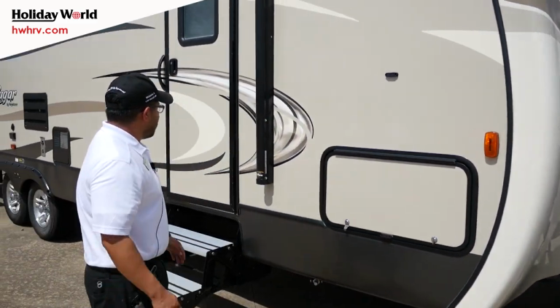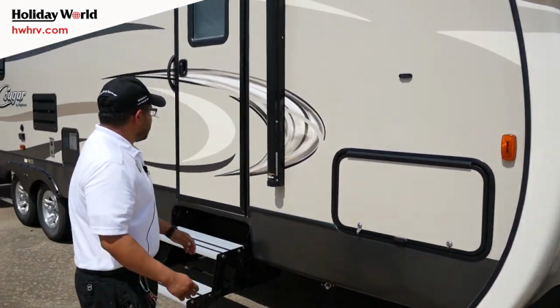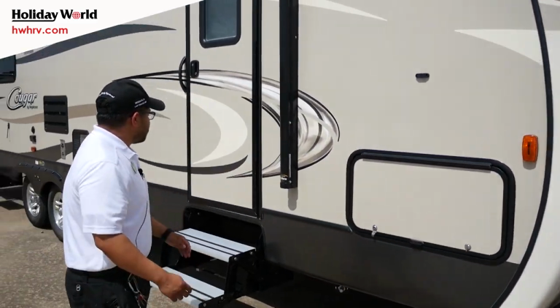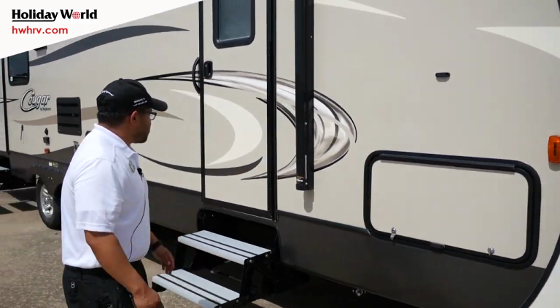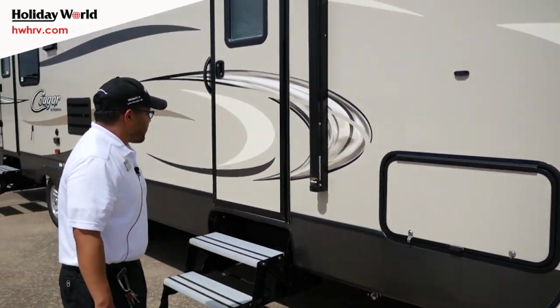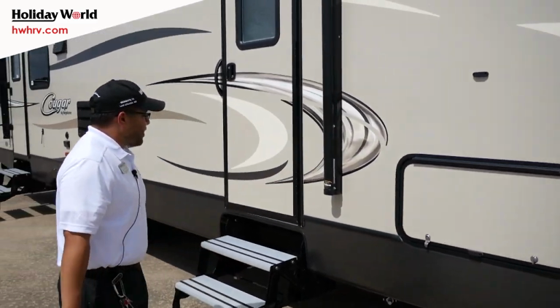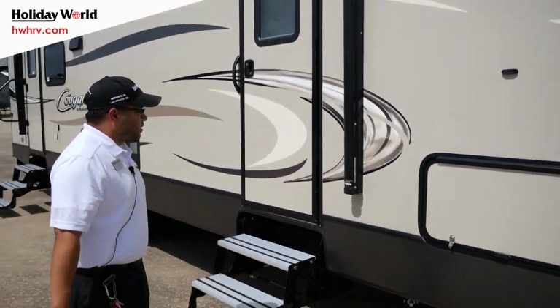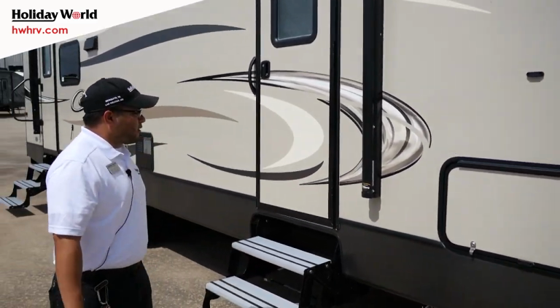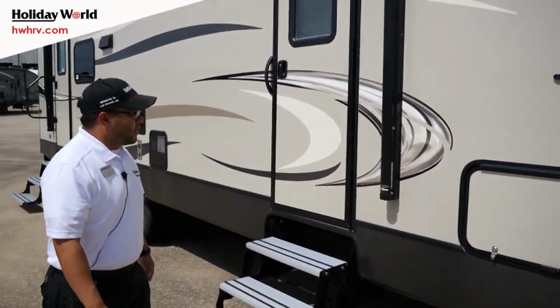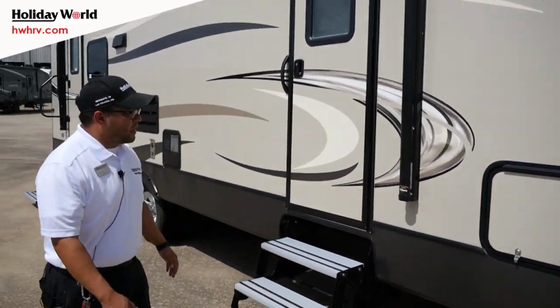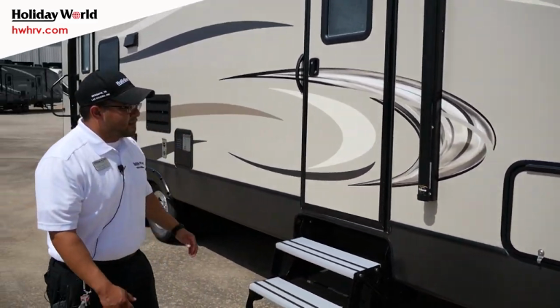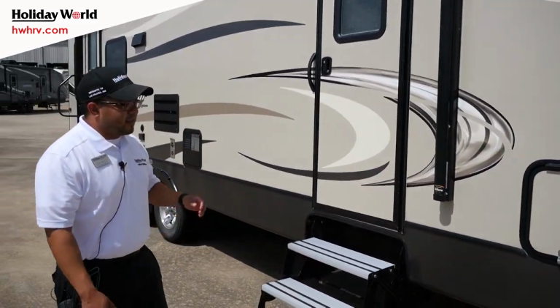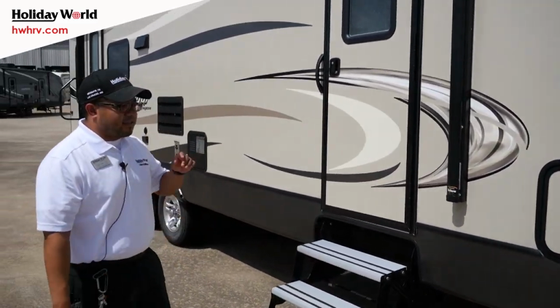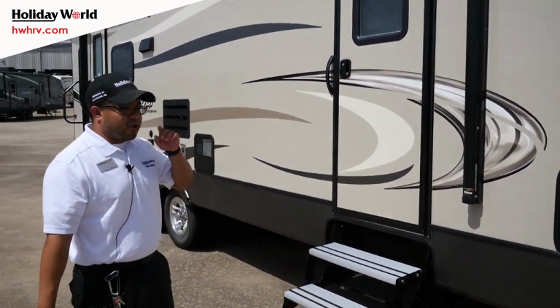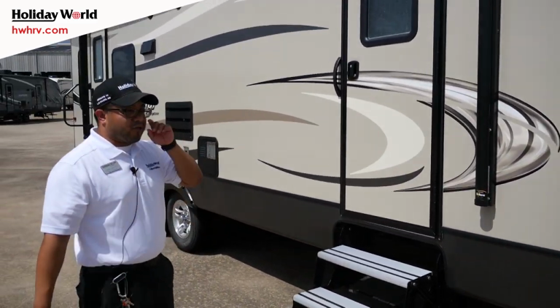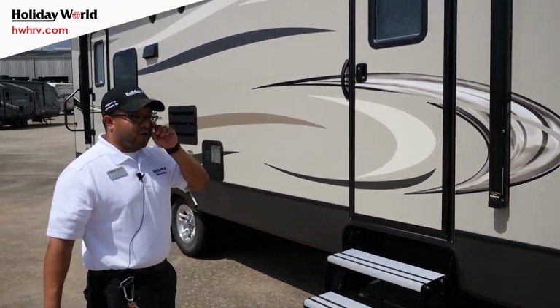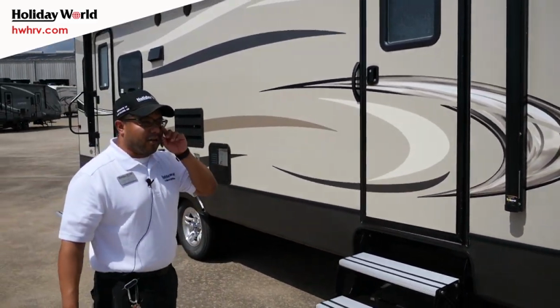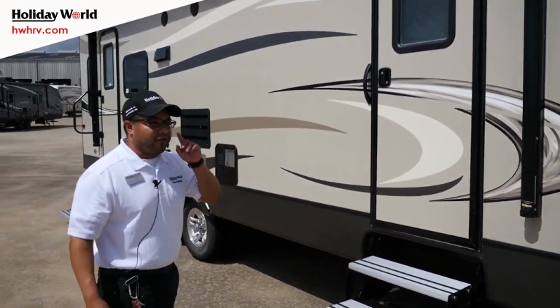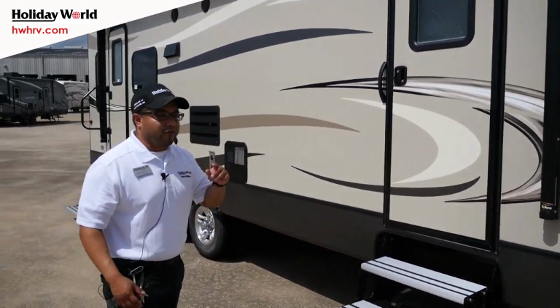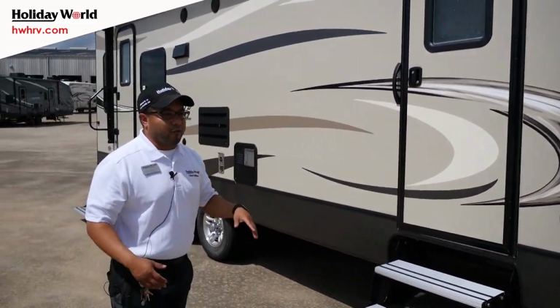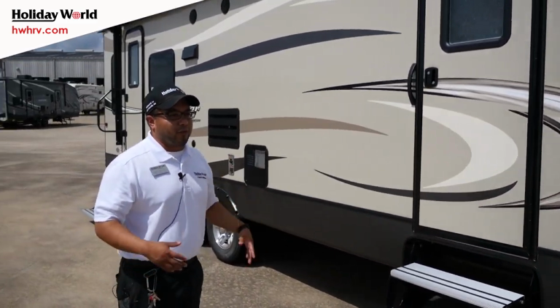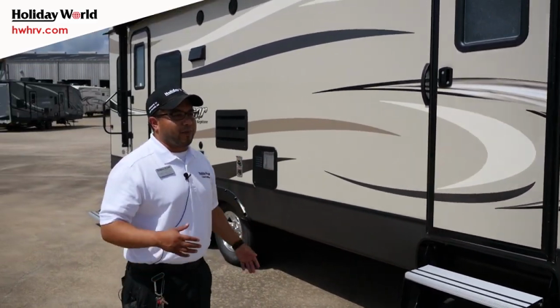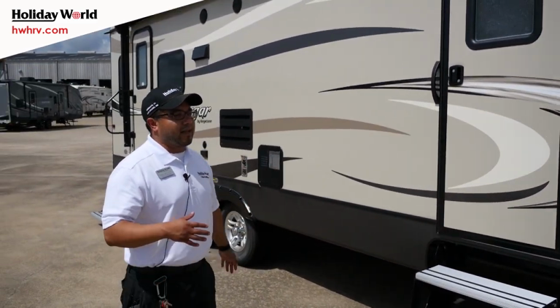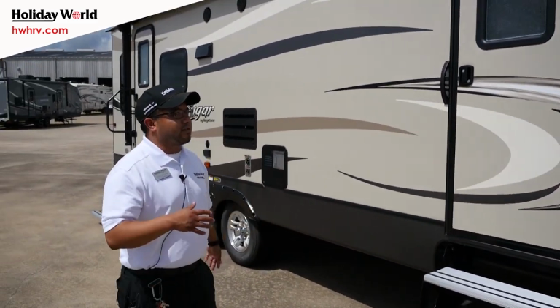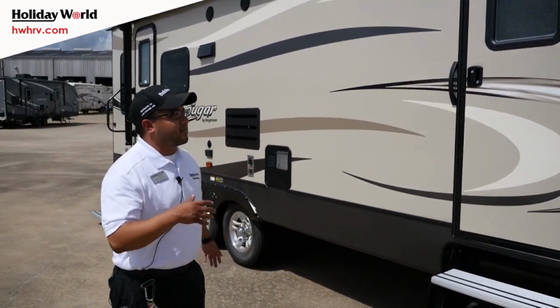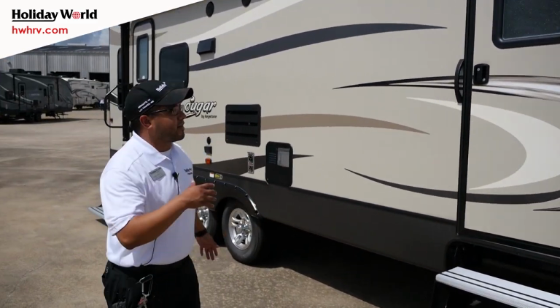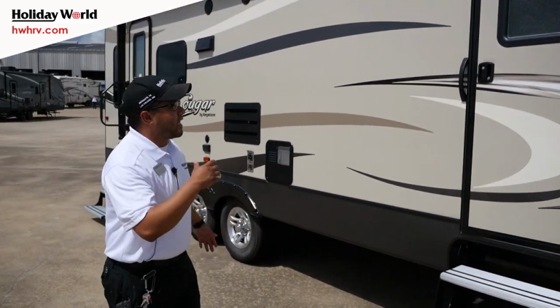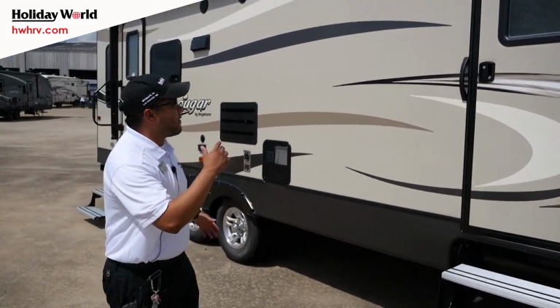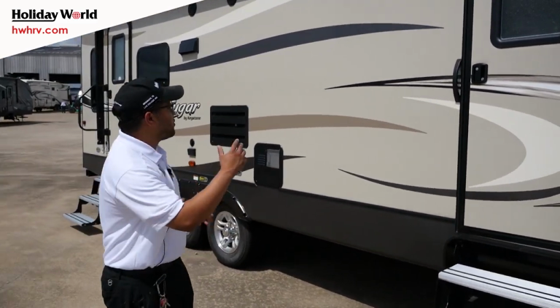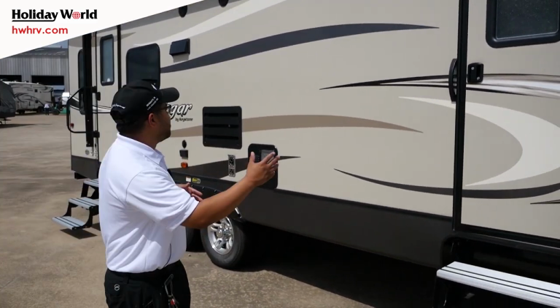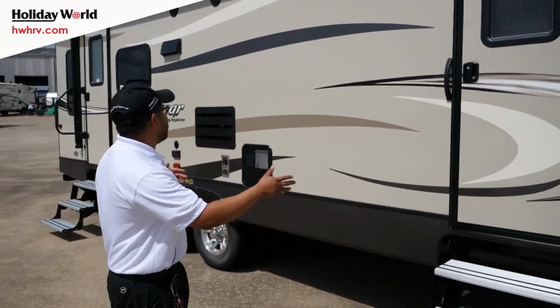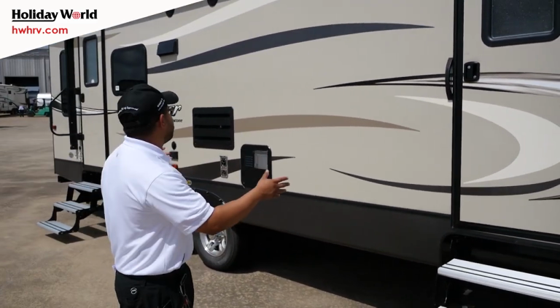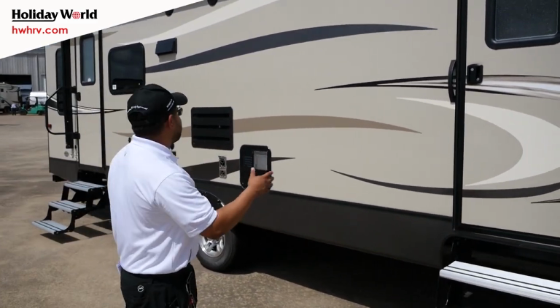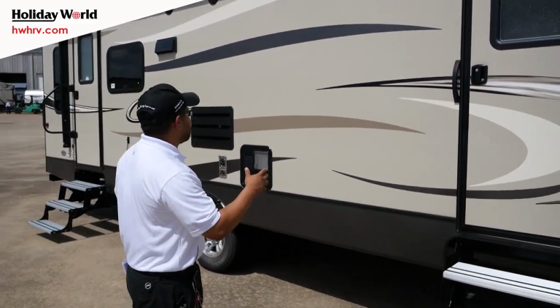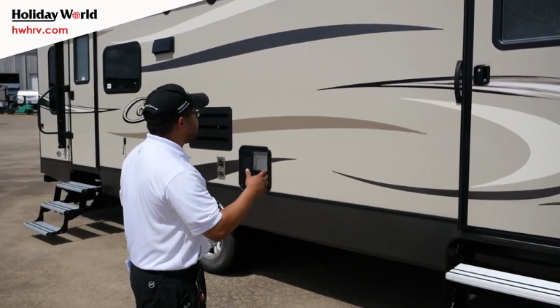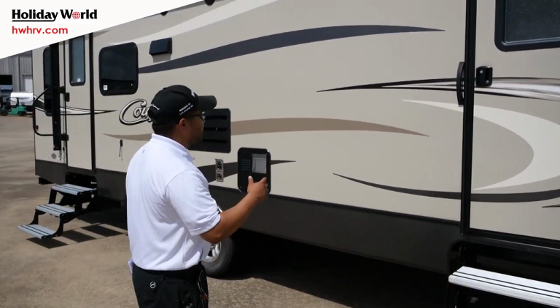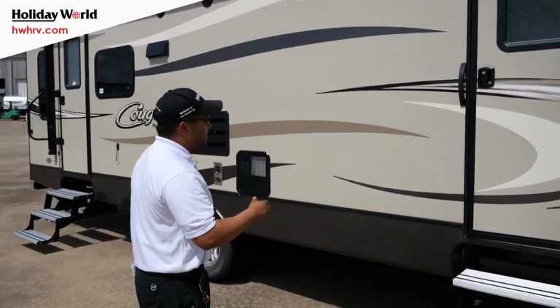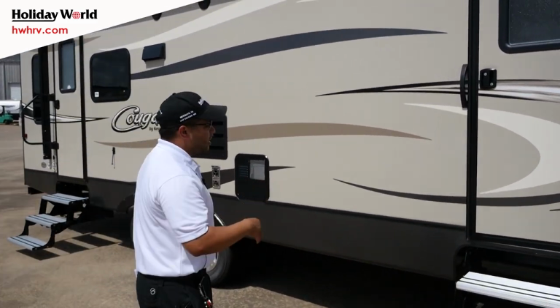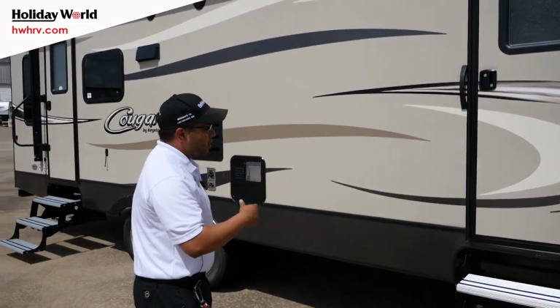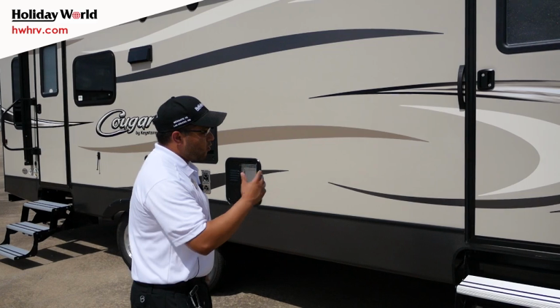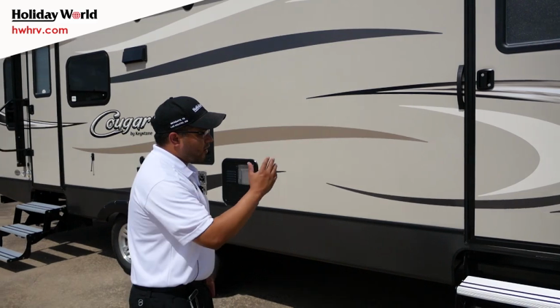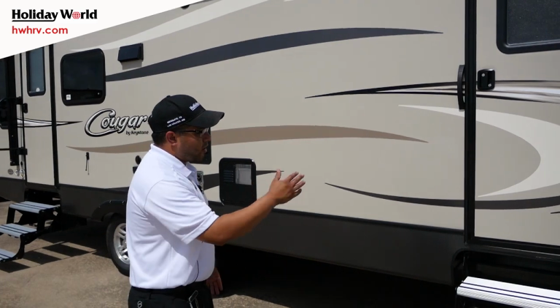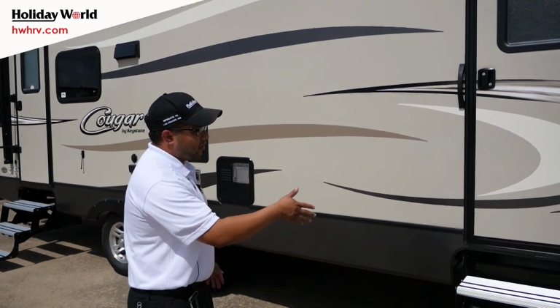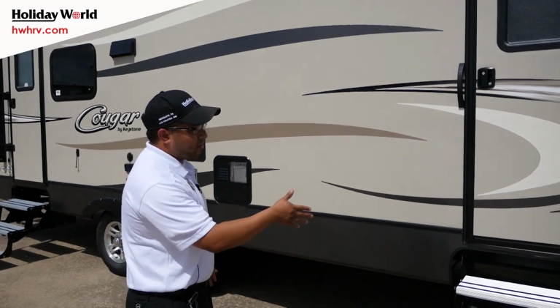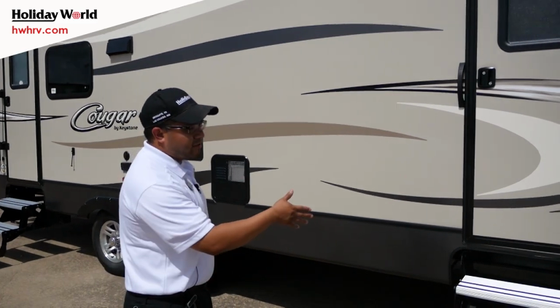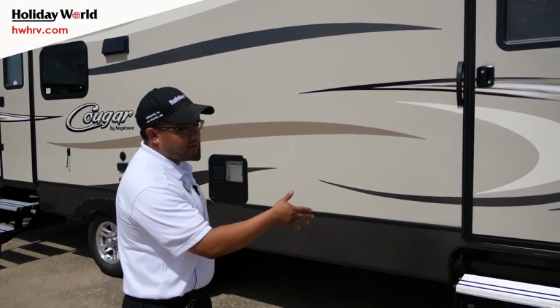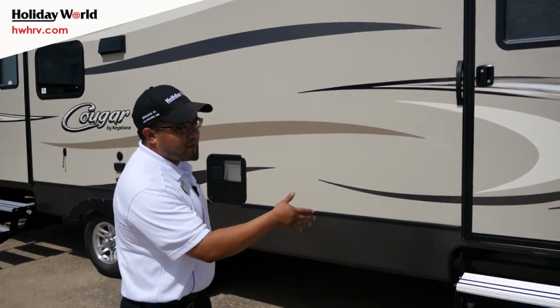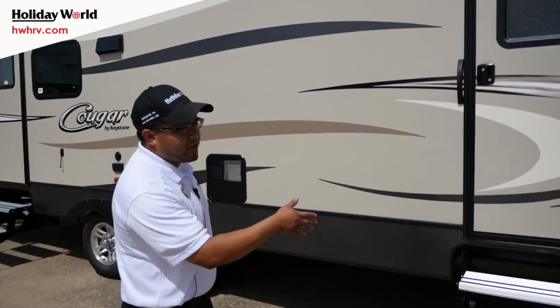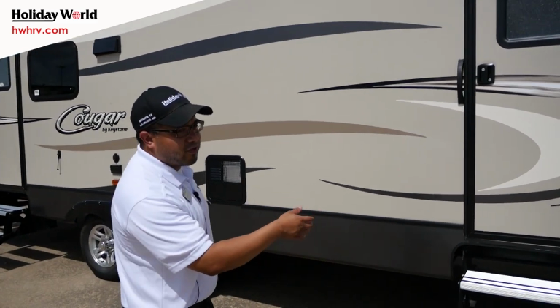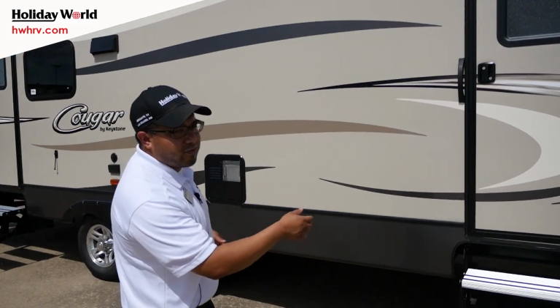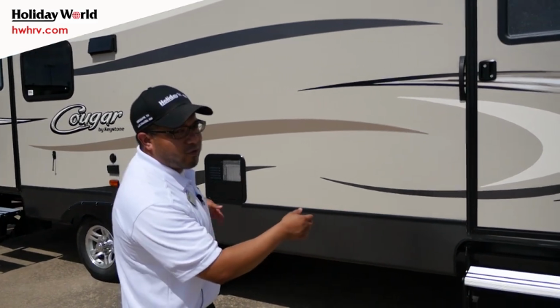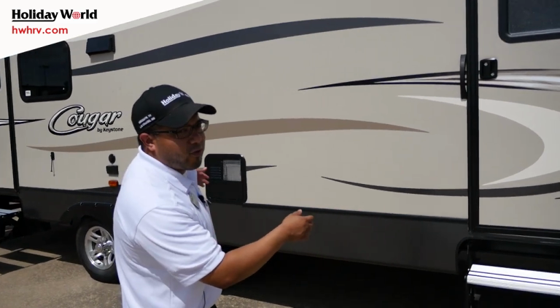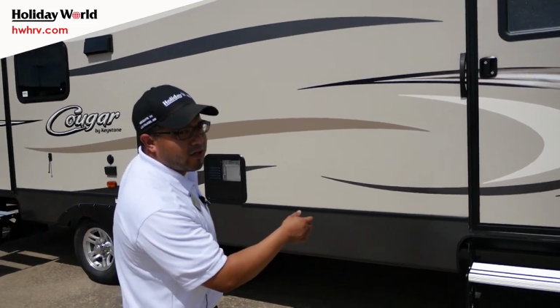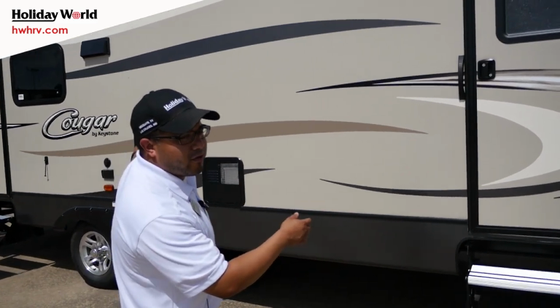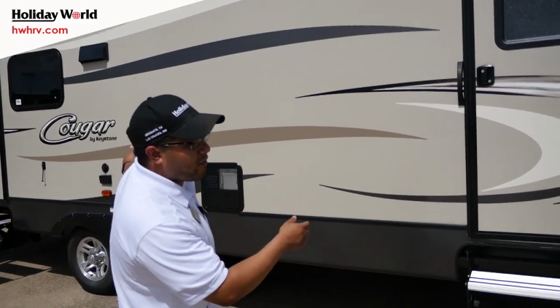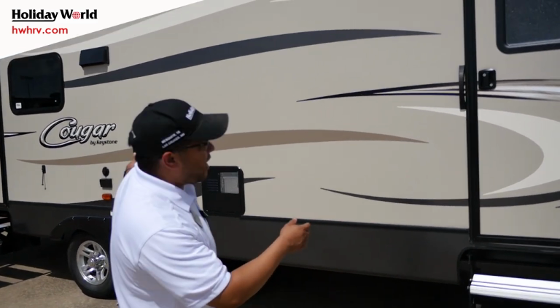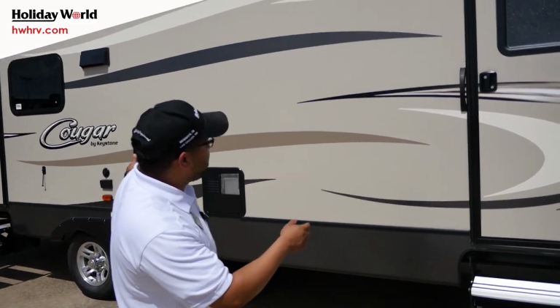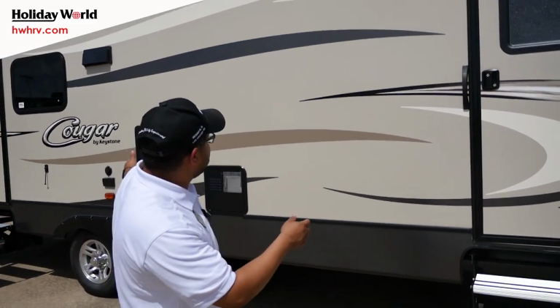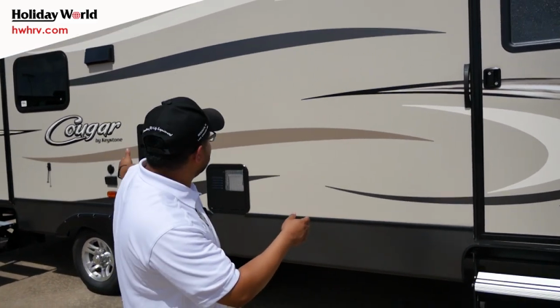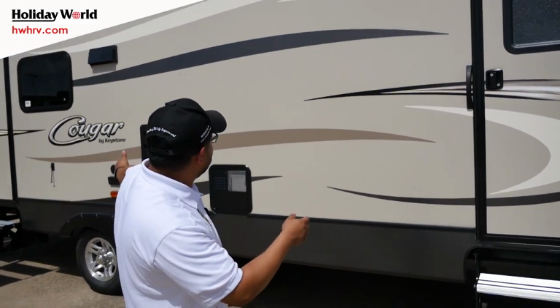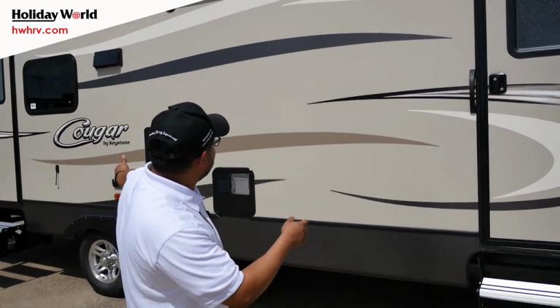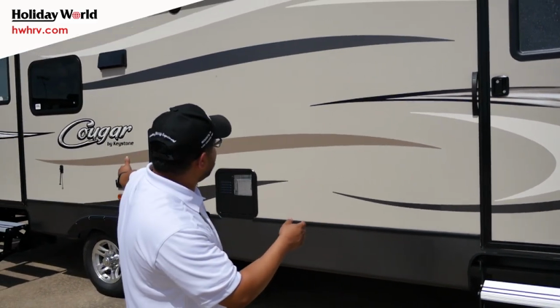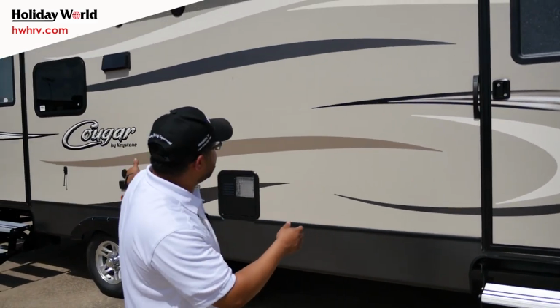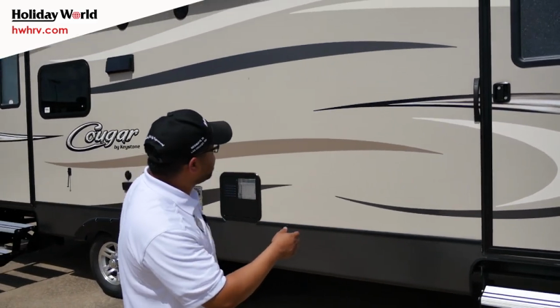The 28 RLS is your rear living floor plan, so it's going to have two entrances: one directly to the bedroom and one out to the living room.